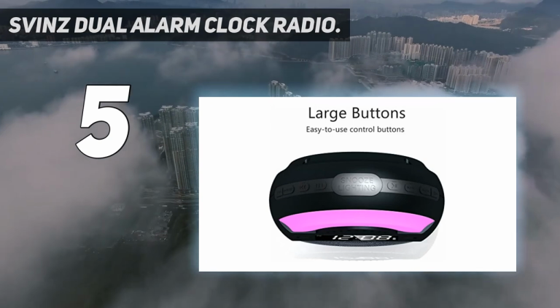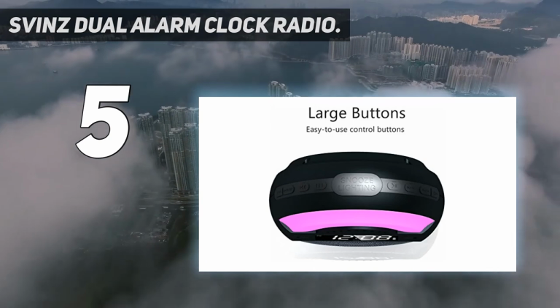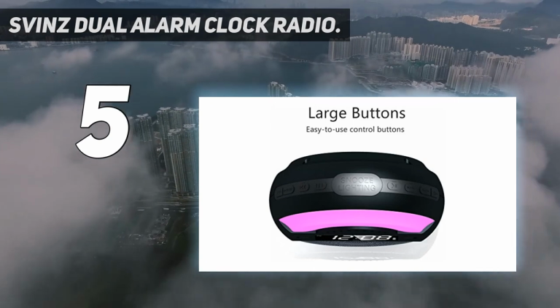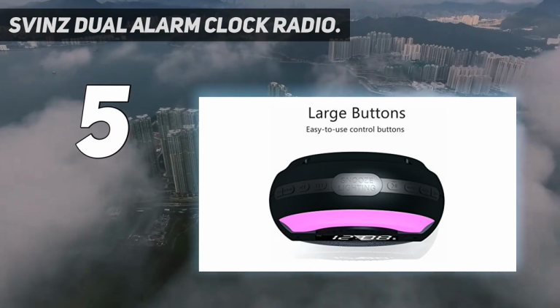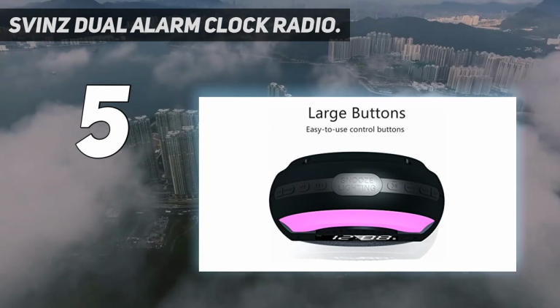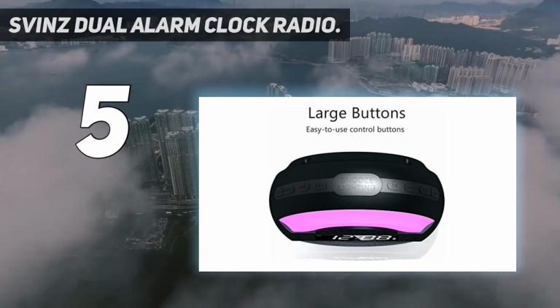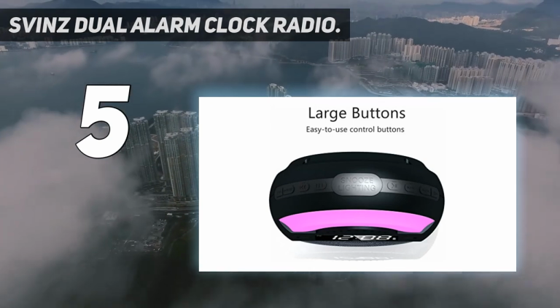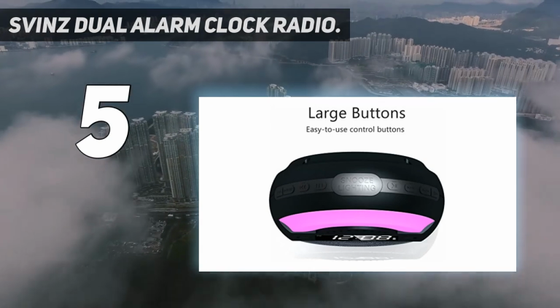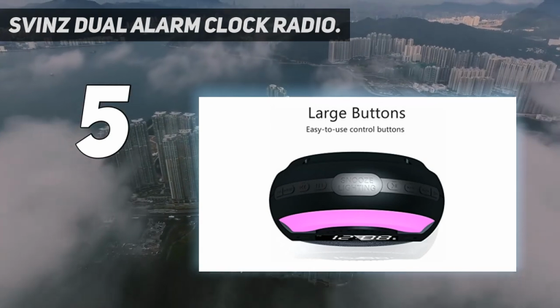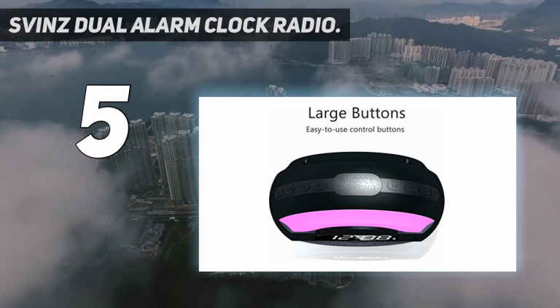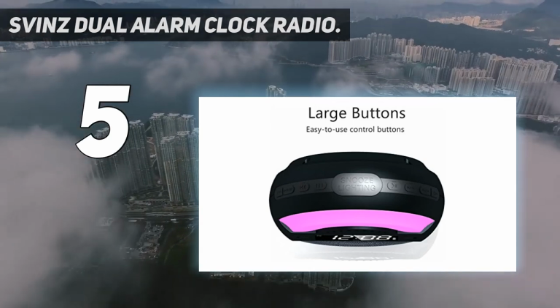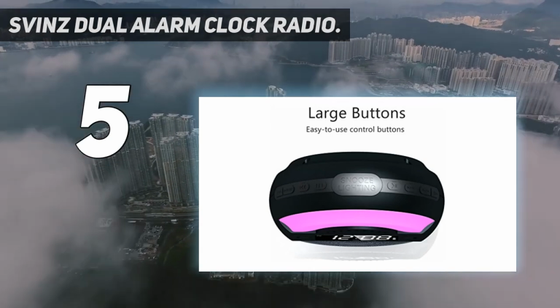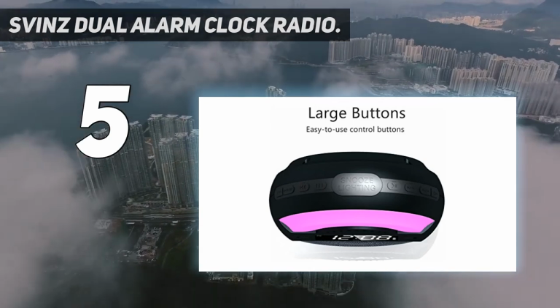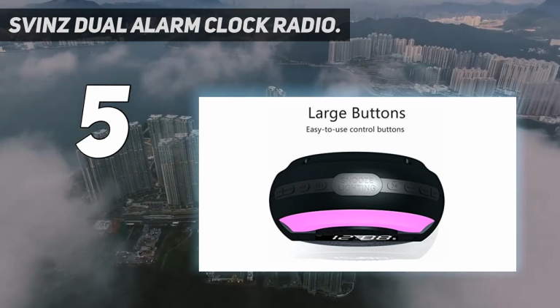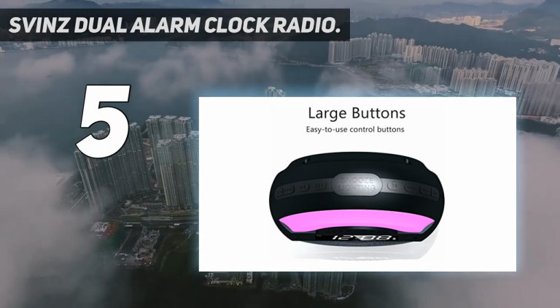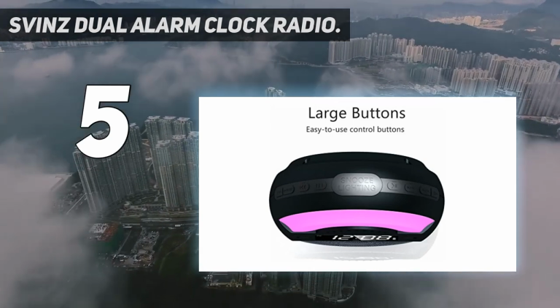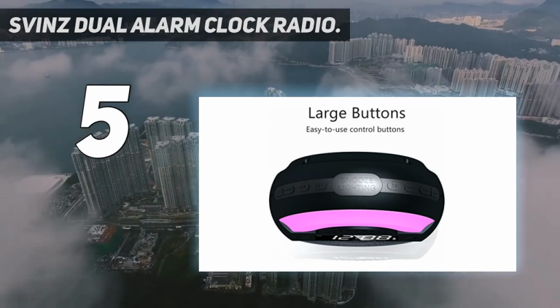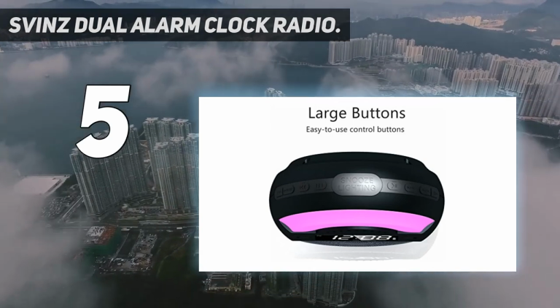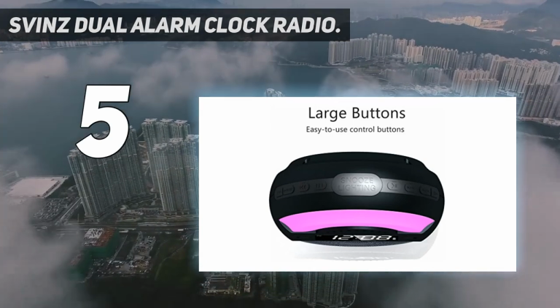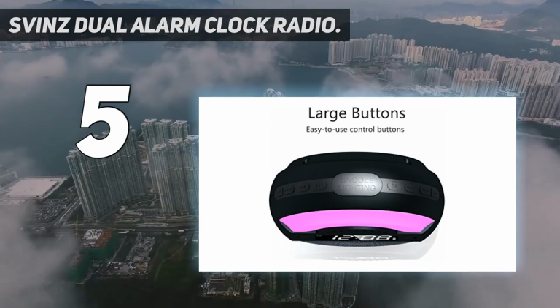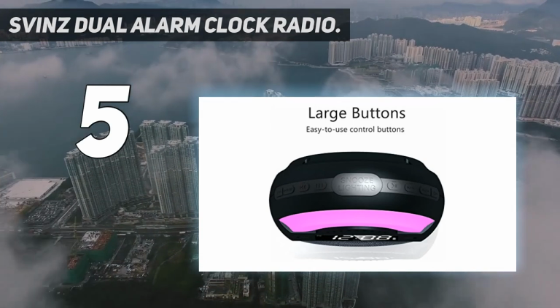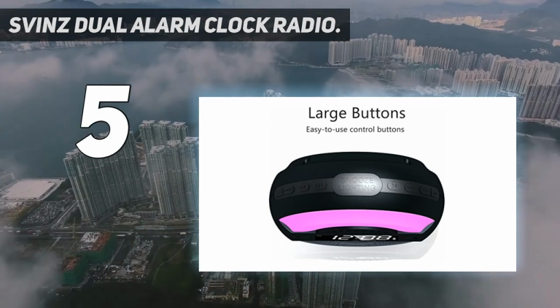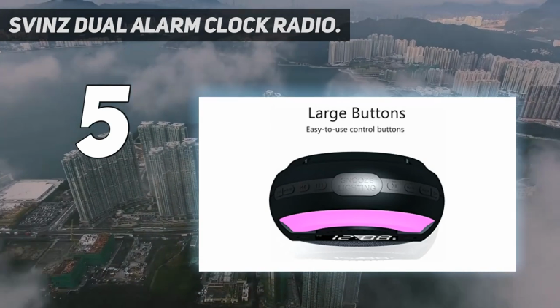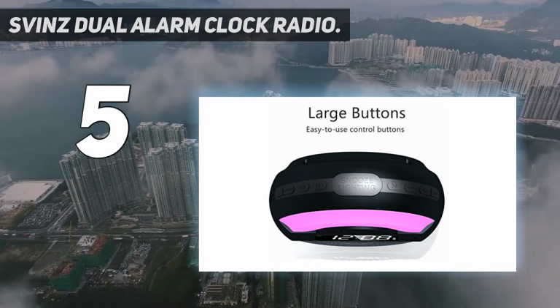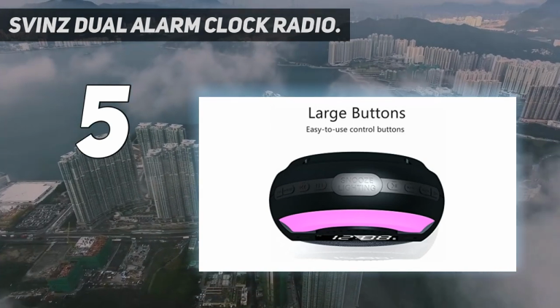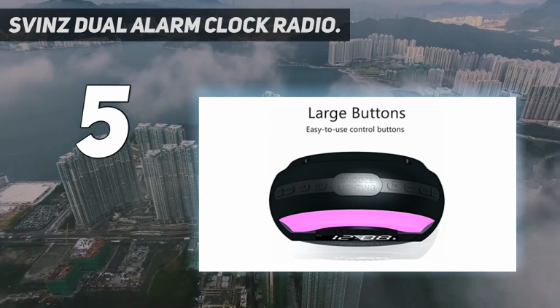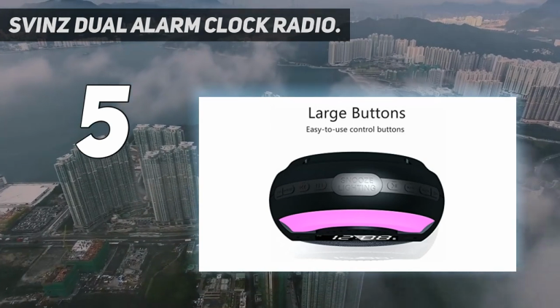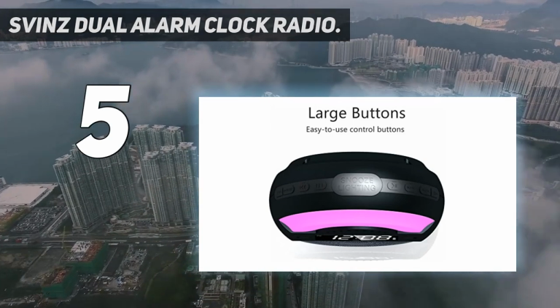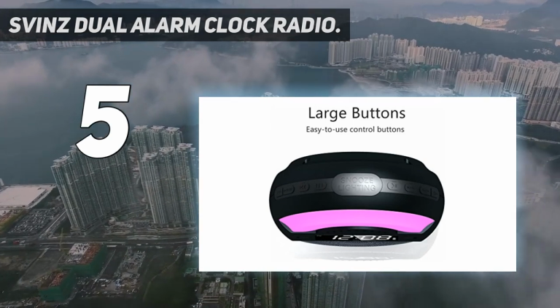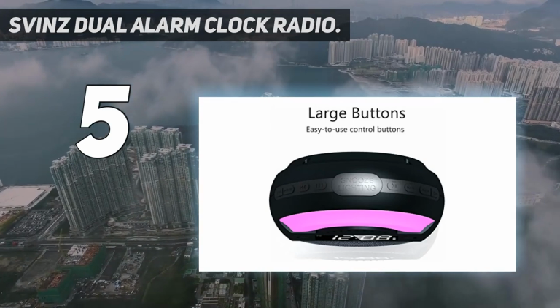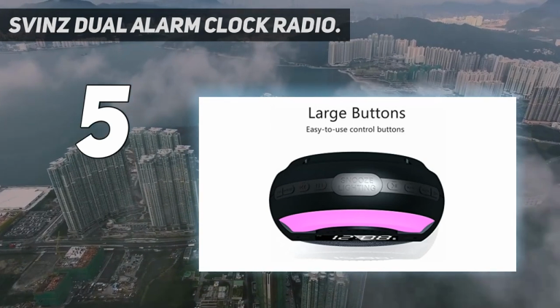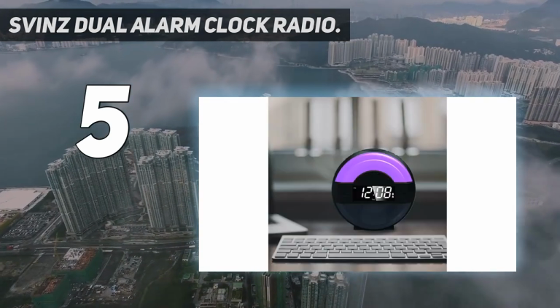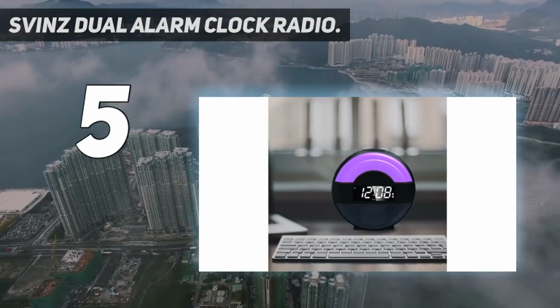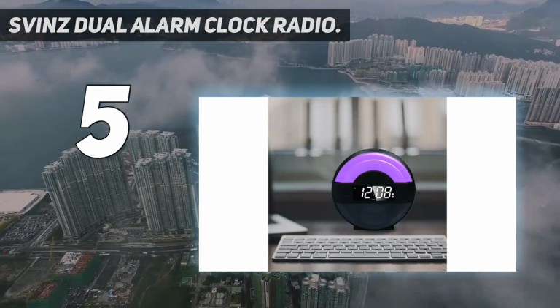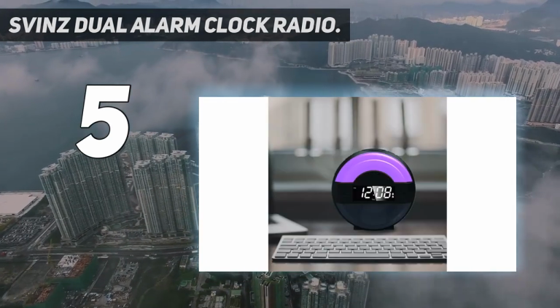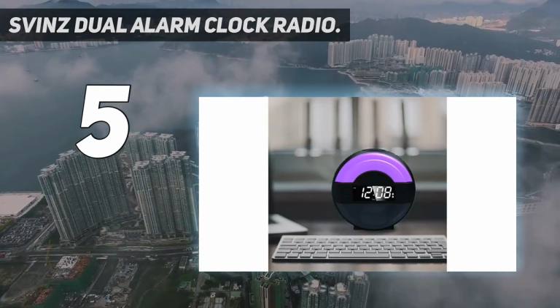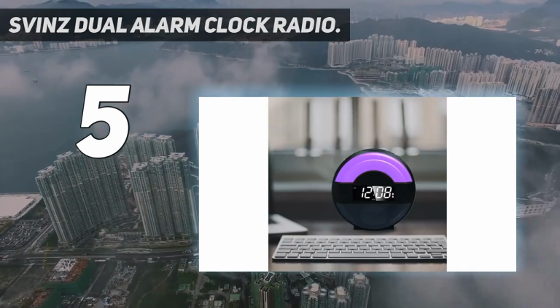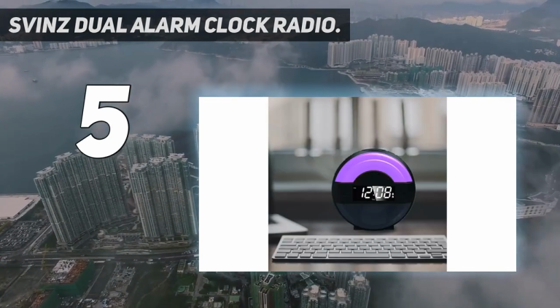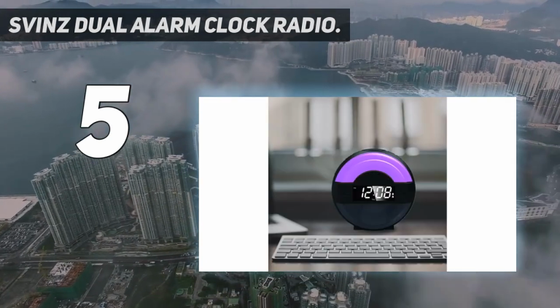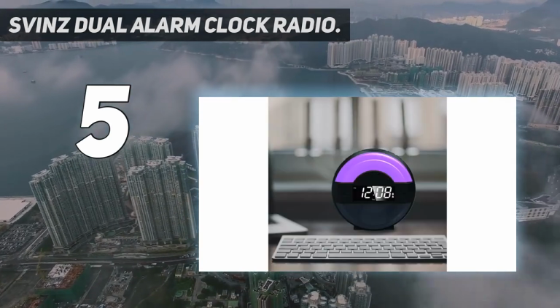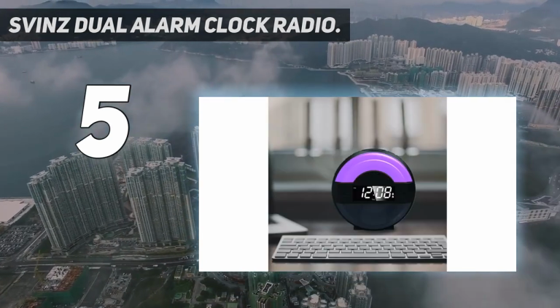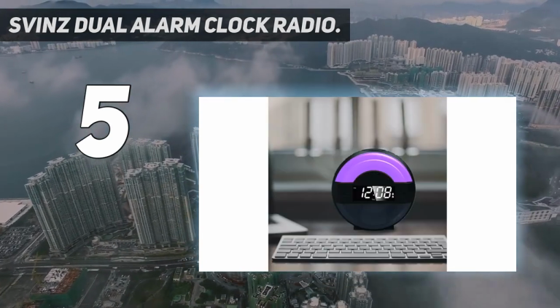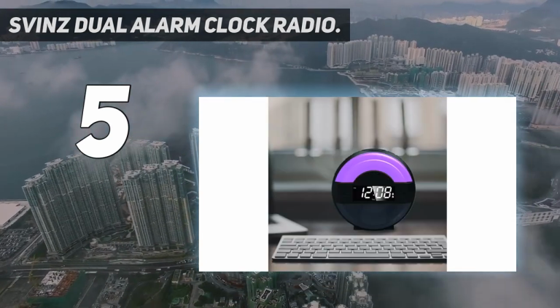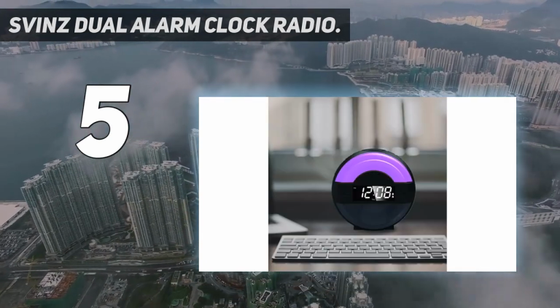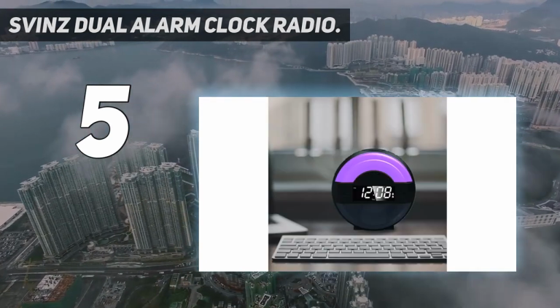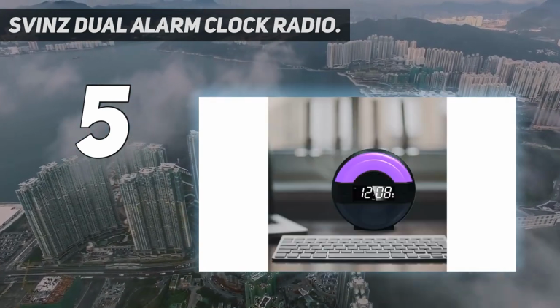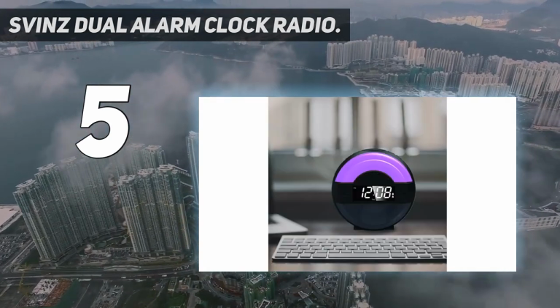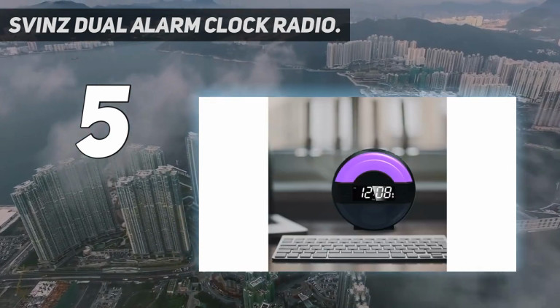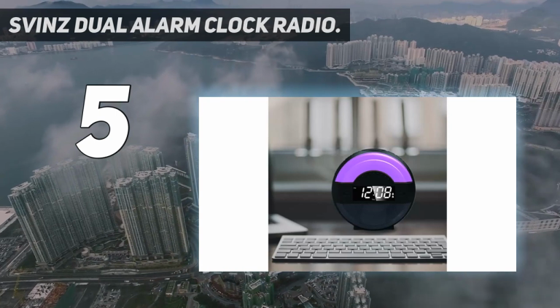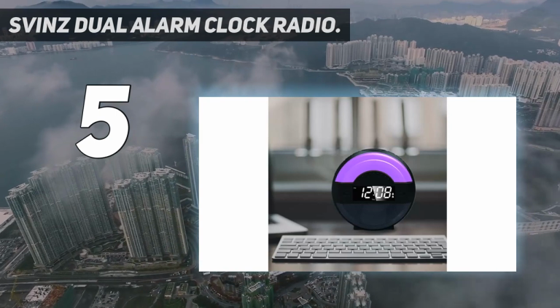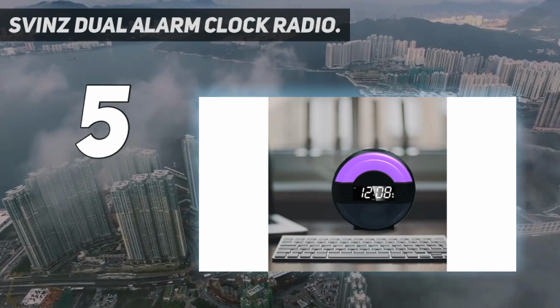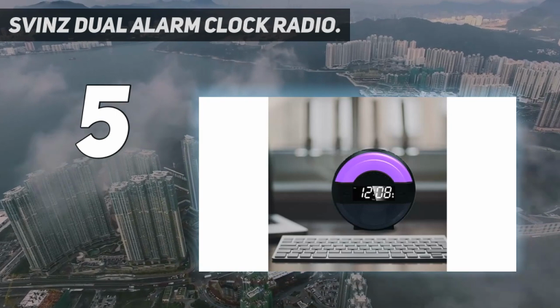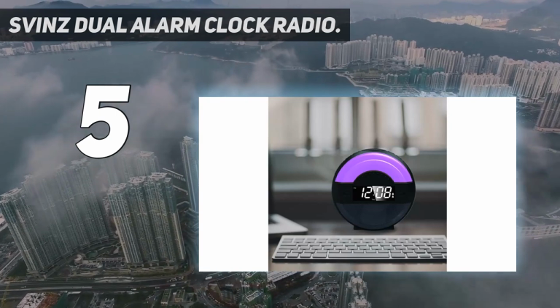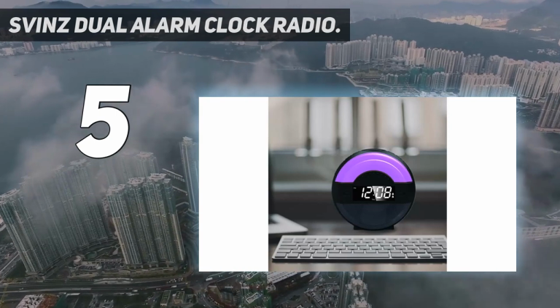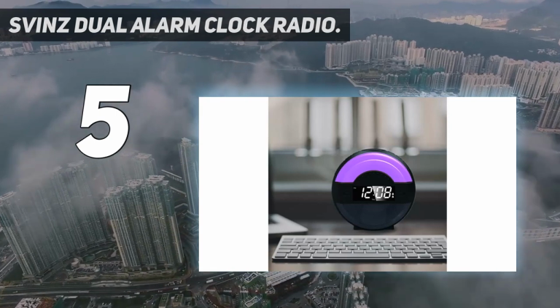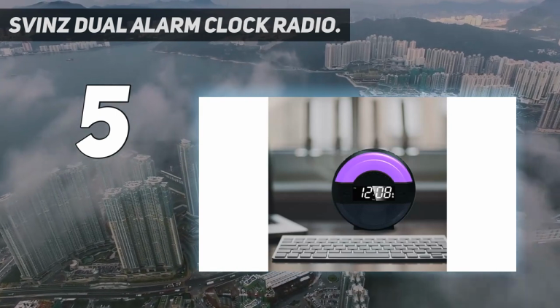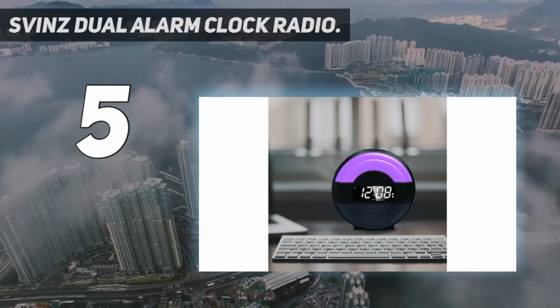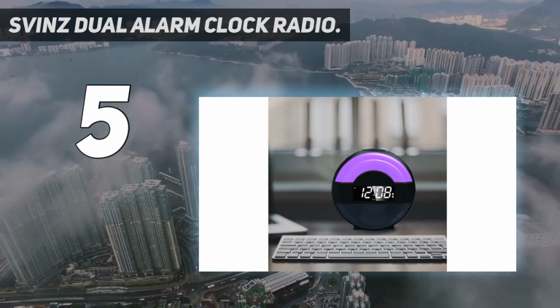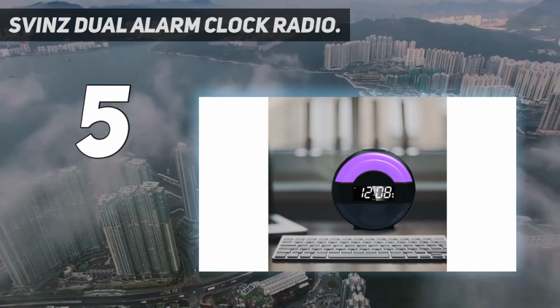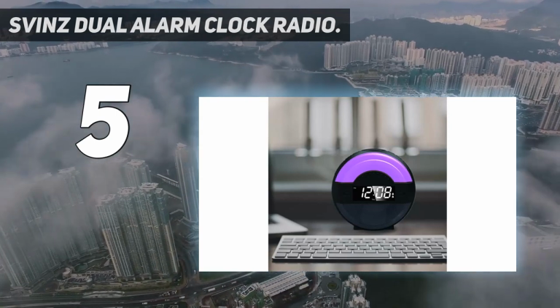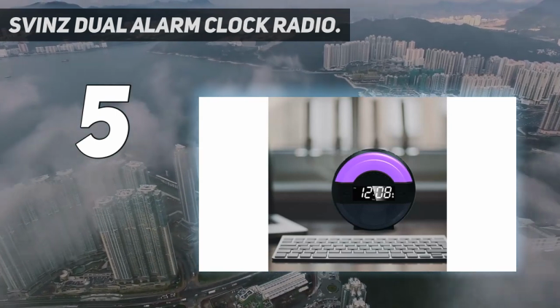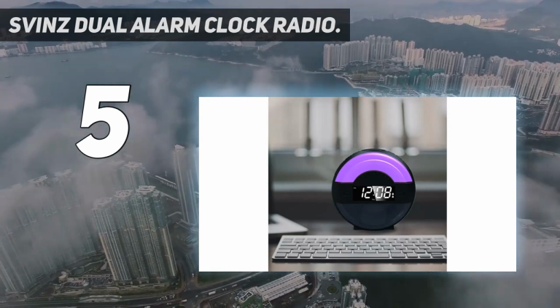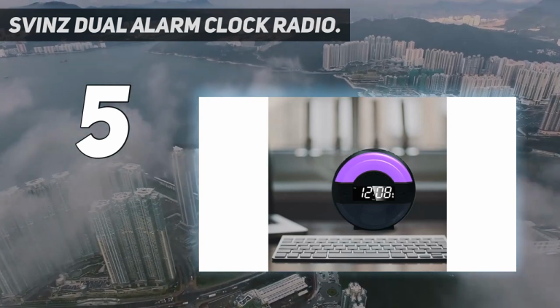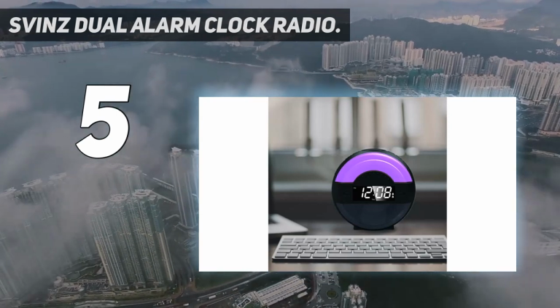You can also use this clock as ambient light or bedside reading lamp by selecting your favorite color mode: warm white, blue, purple, green, red, orange, pink, indigo, color changing, etc.